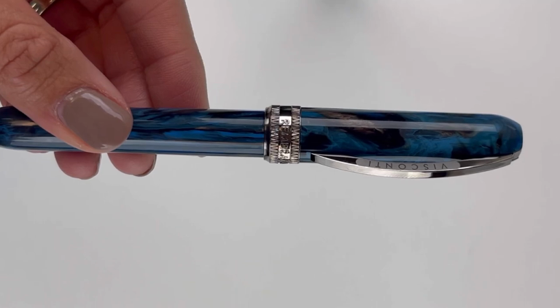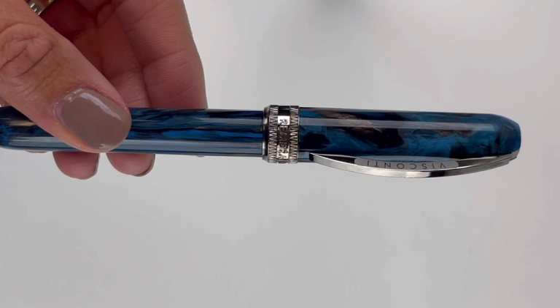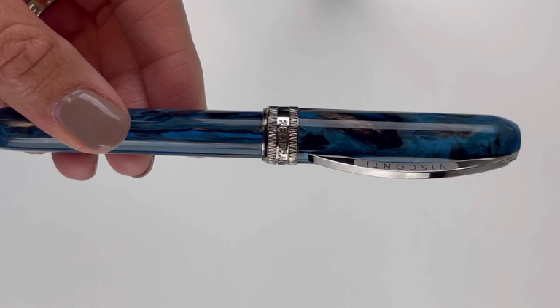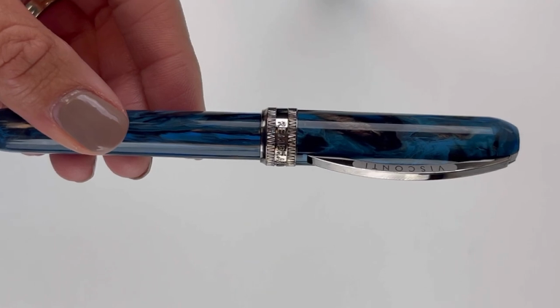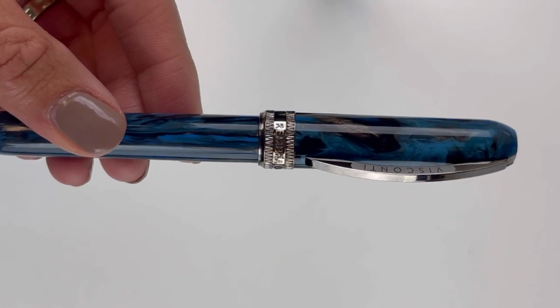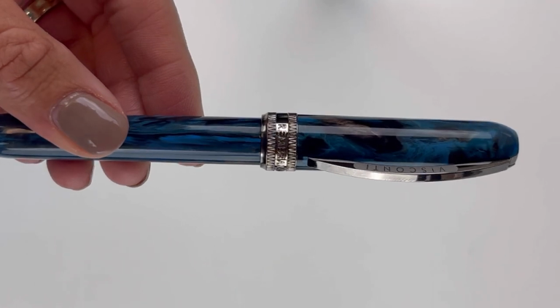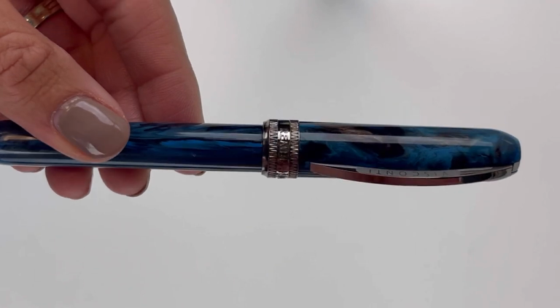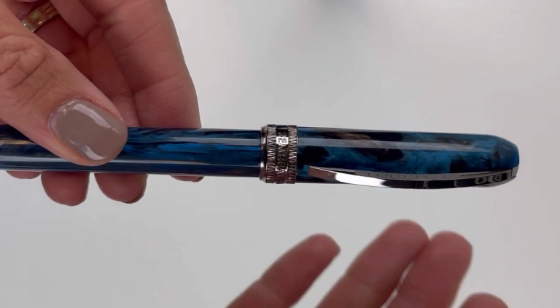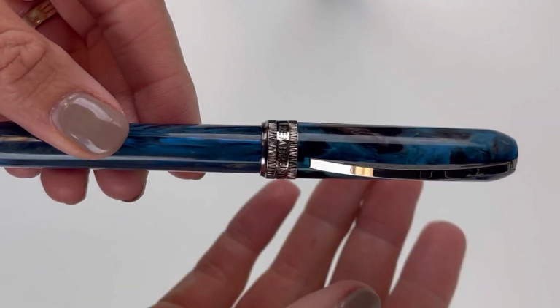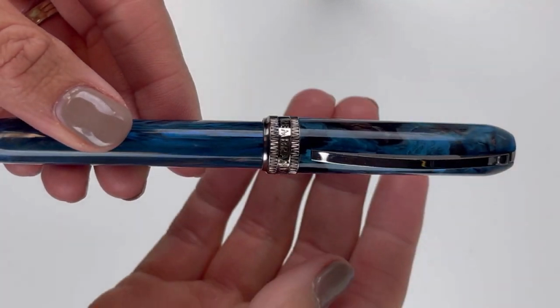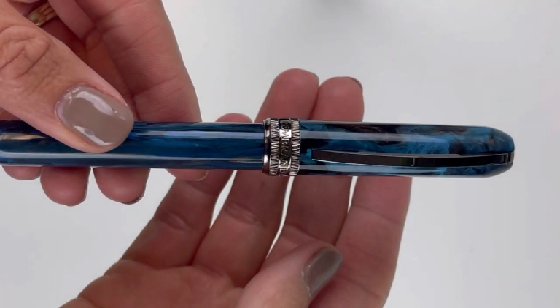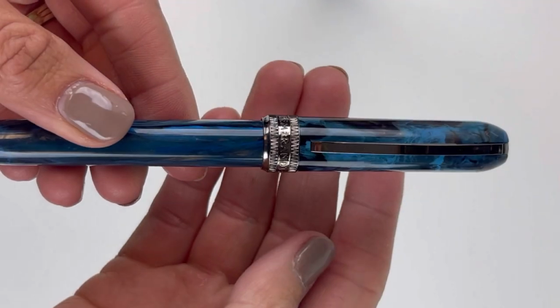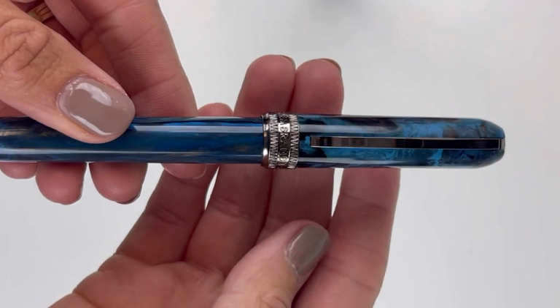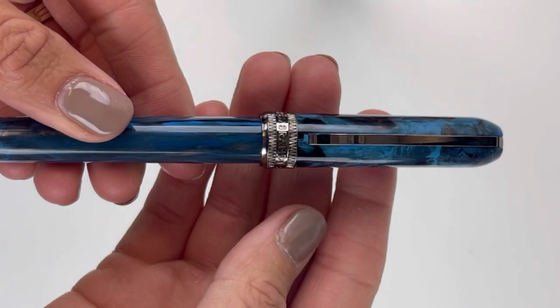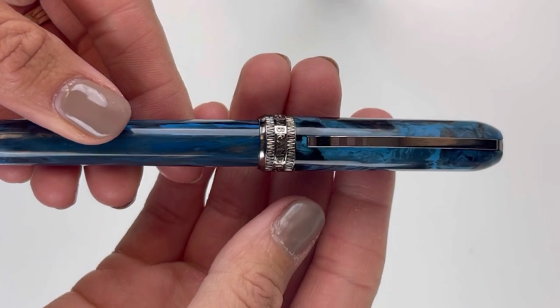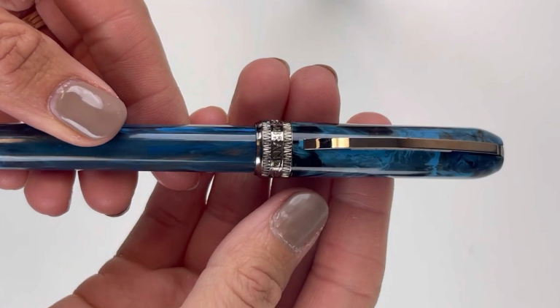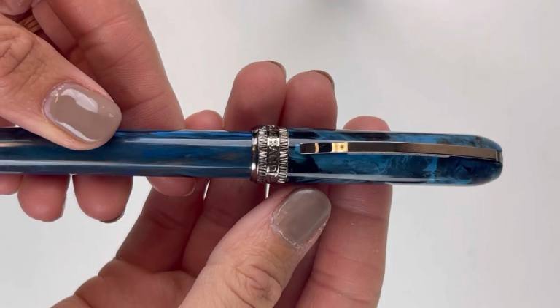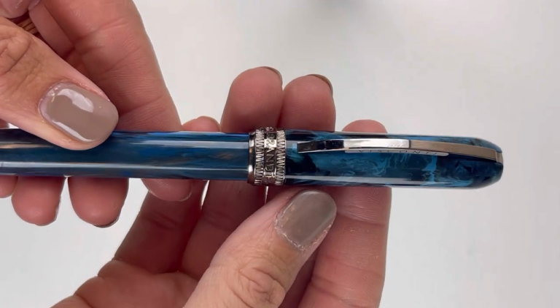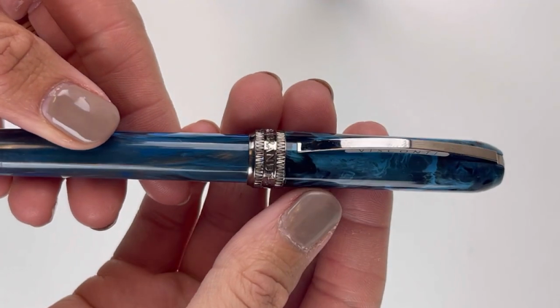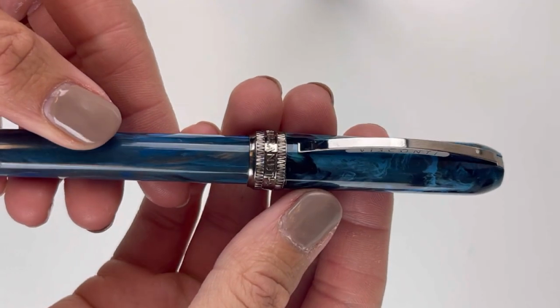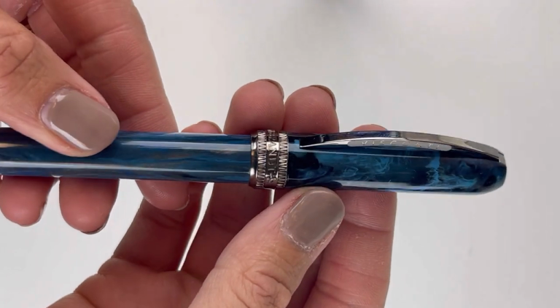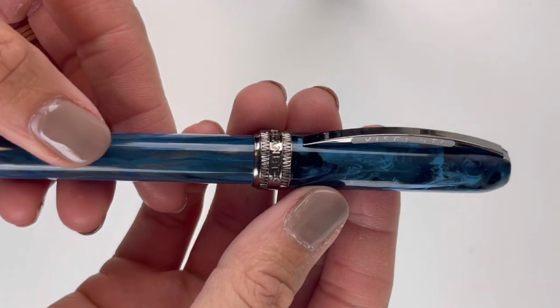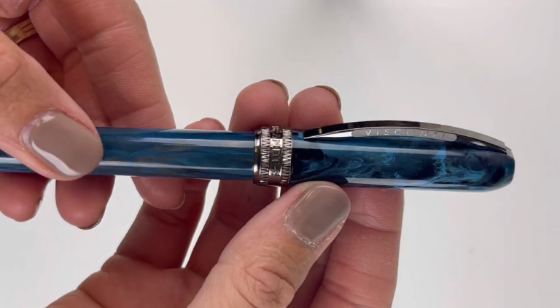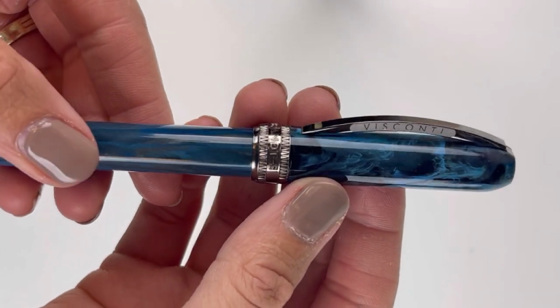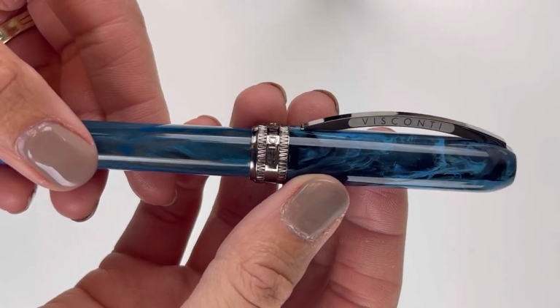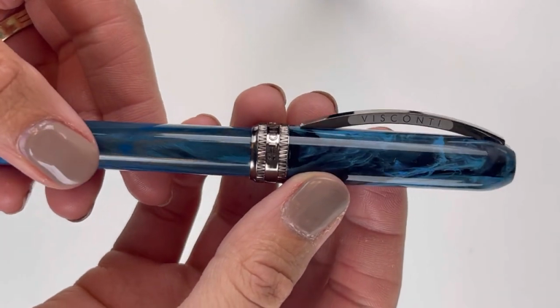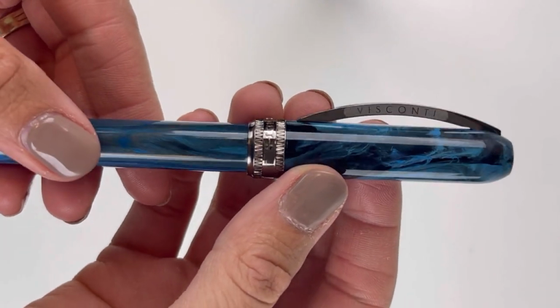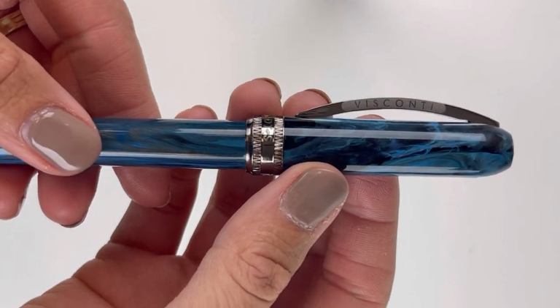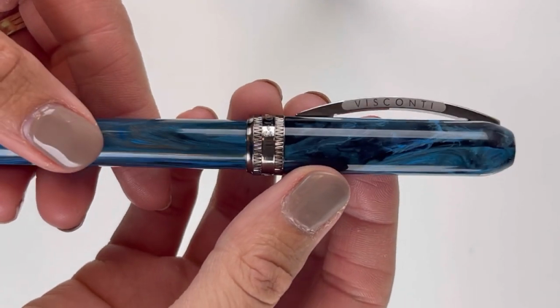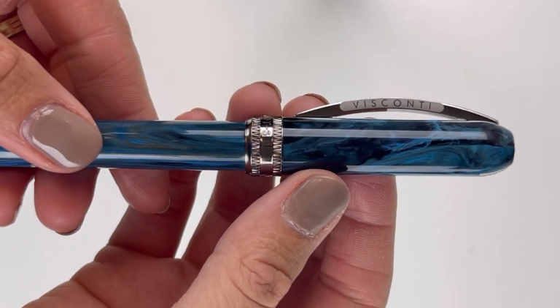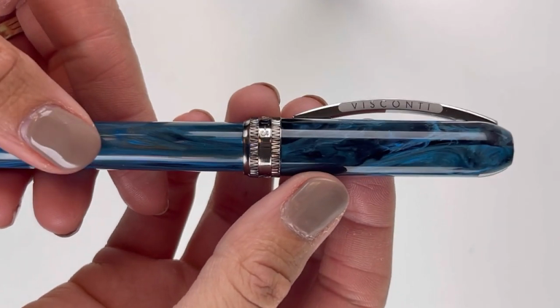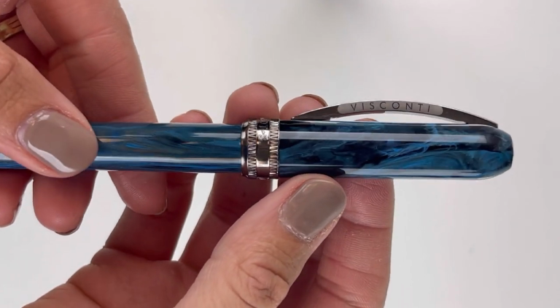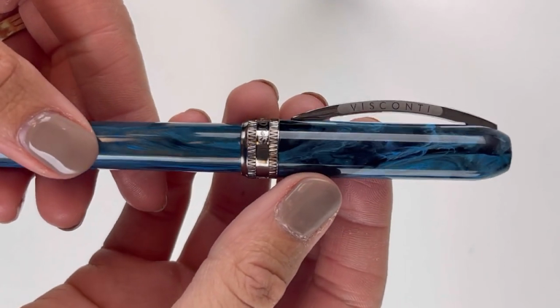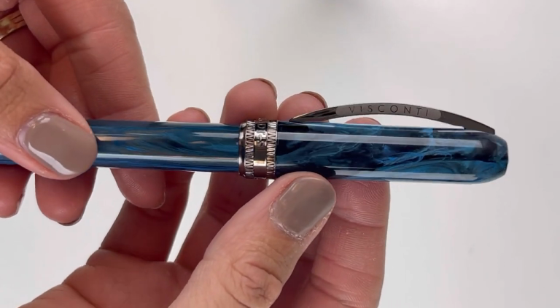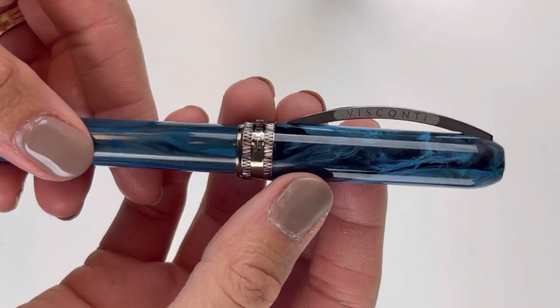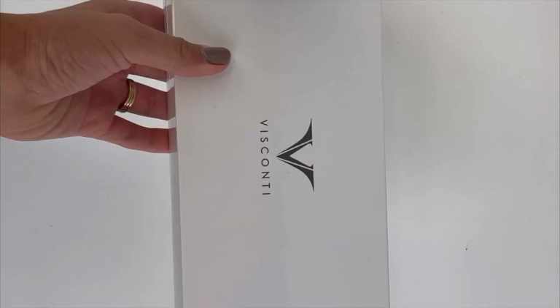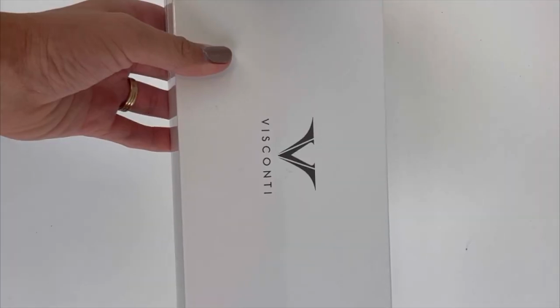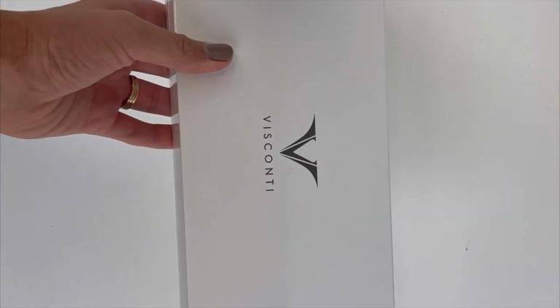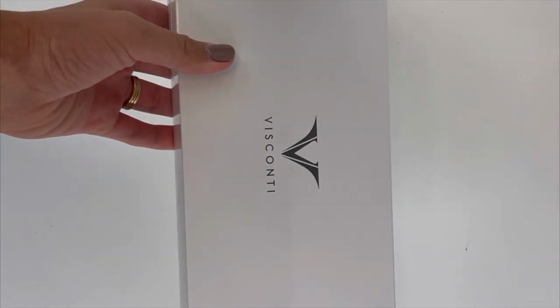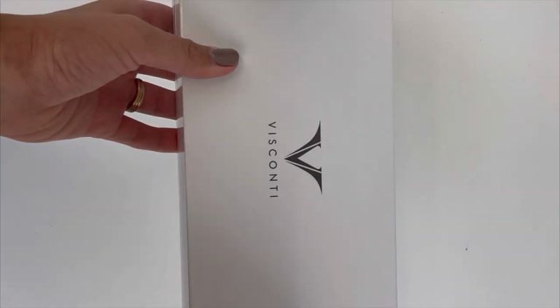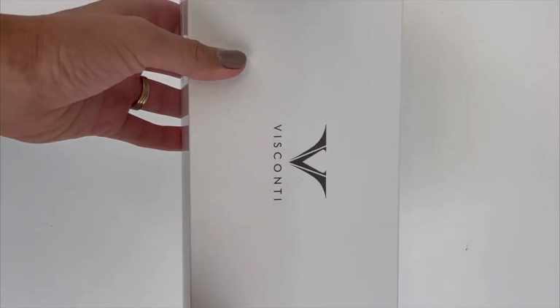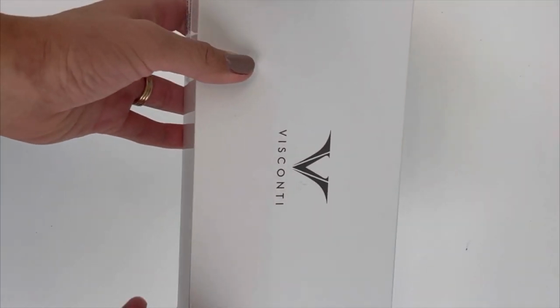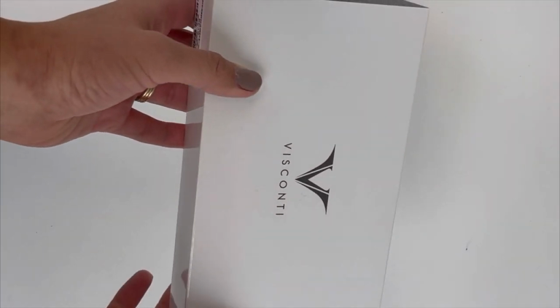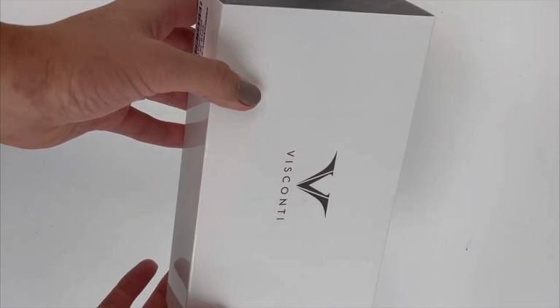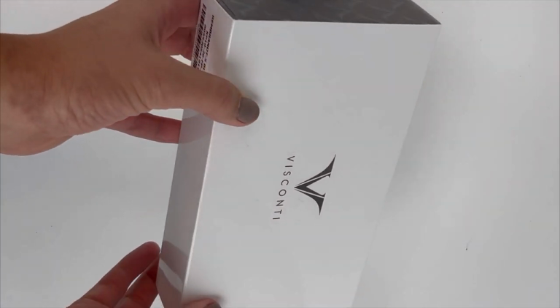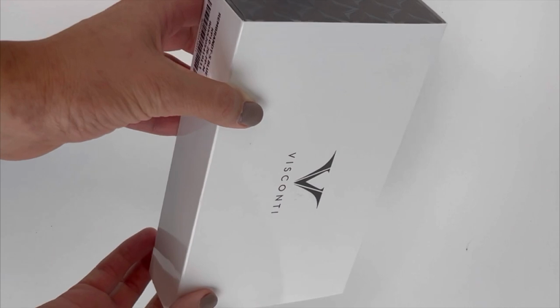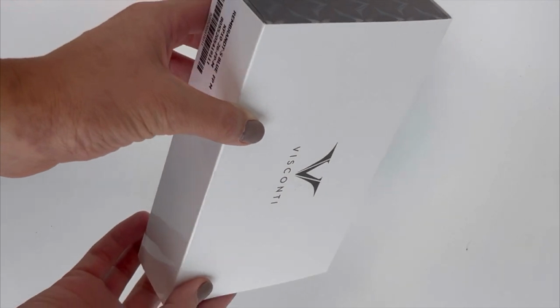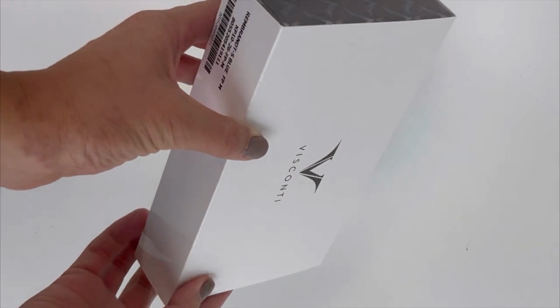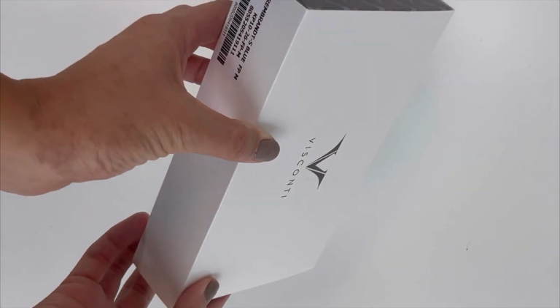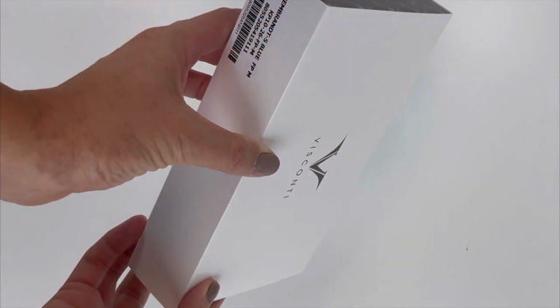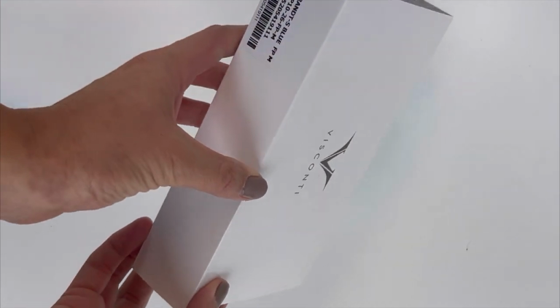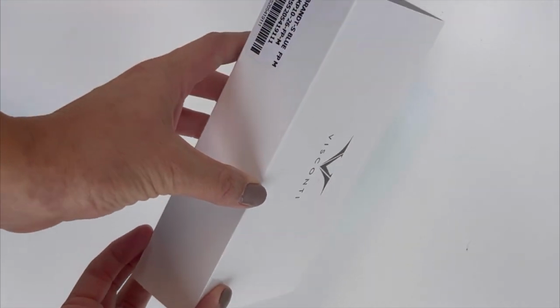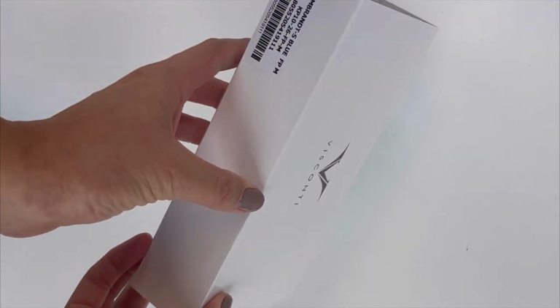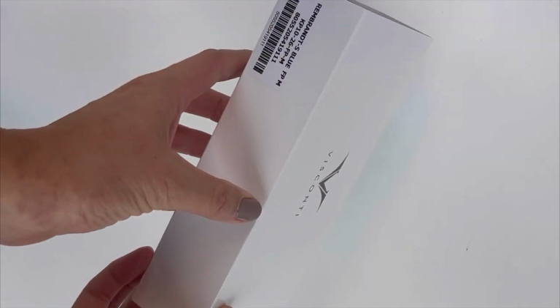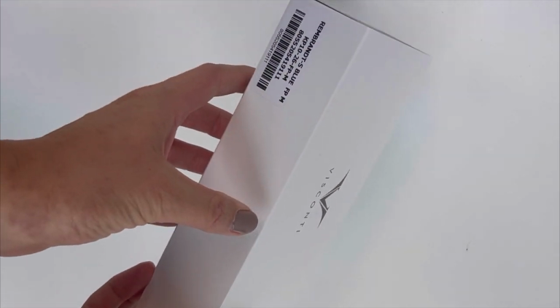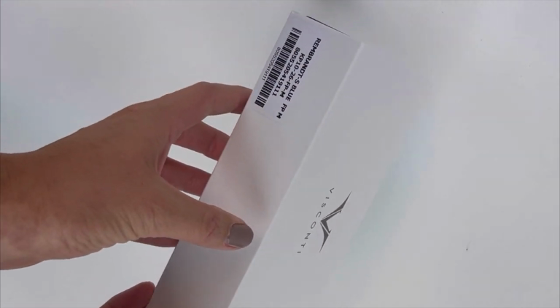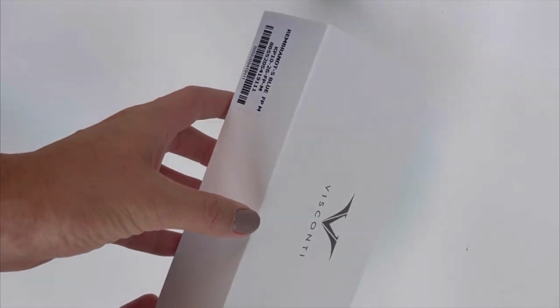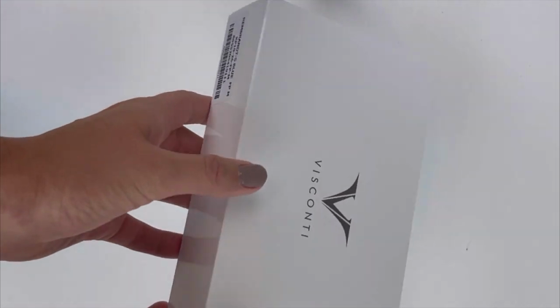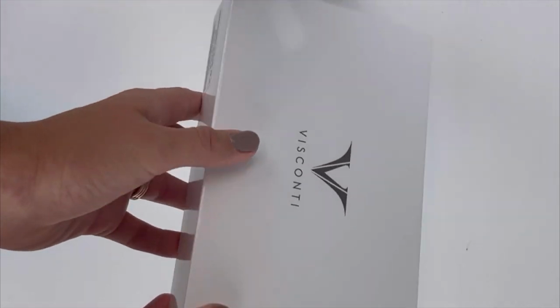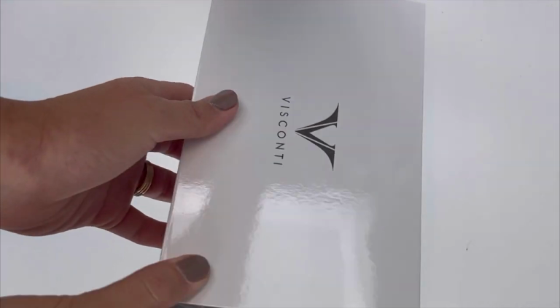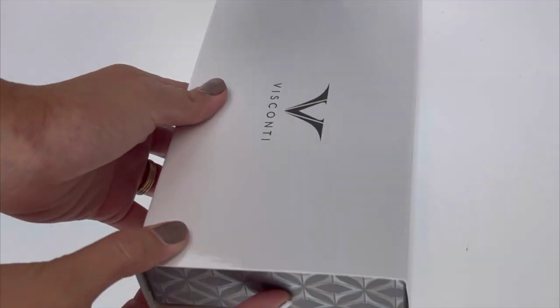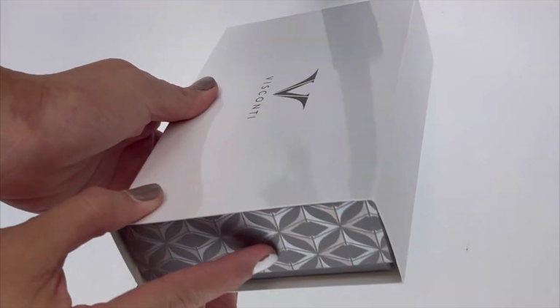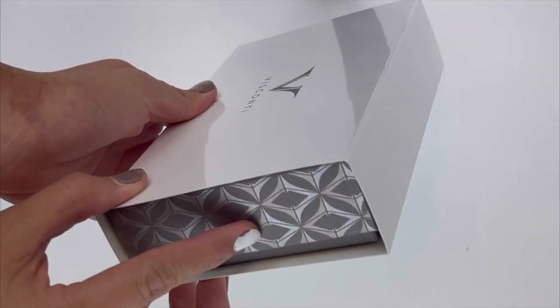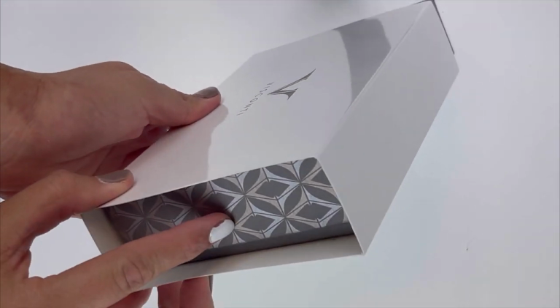Did you see what was different in the Visconti Rembrandt S fountain pen release? In today's fountain pen unboxing, you'll get to take a good look.